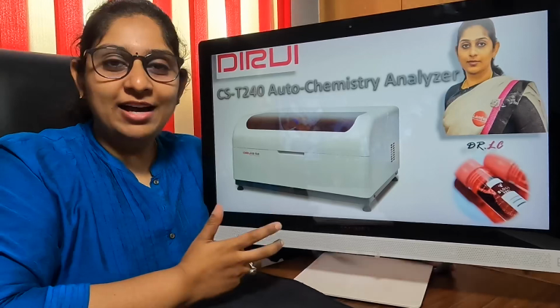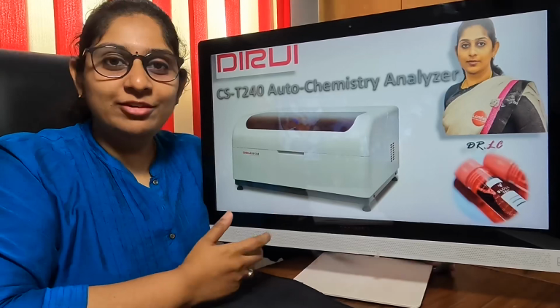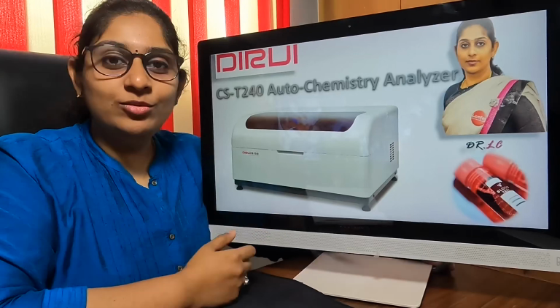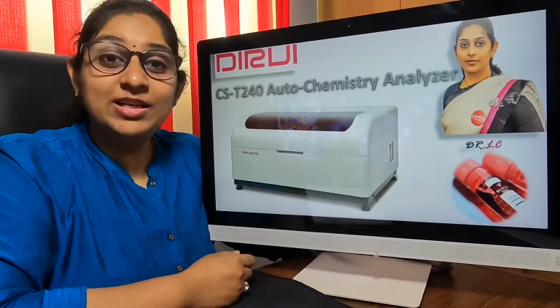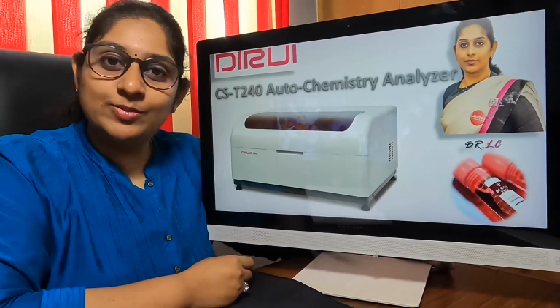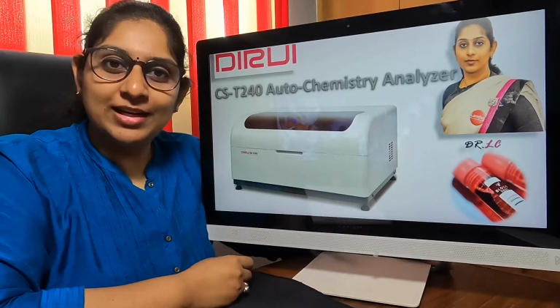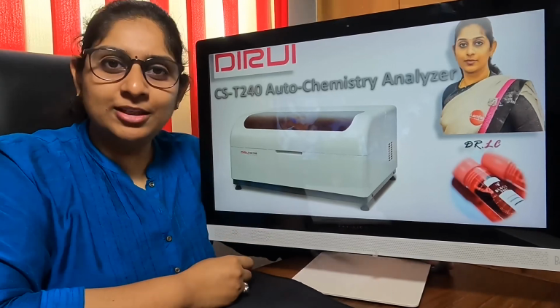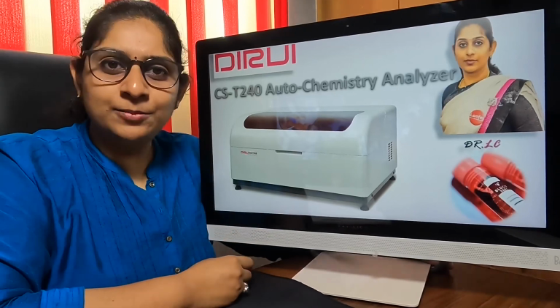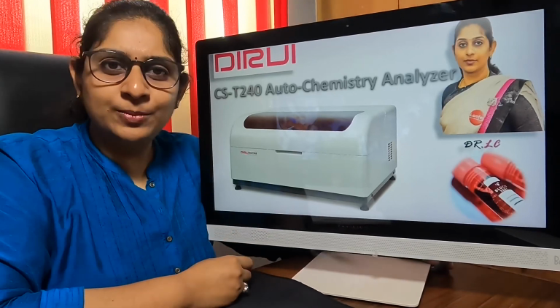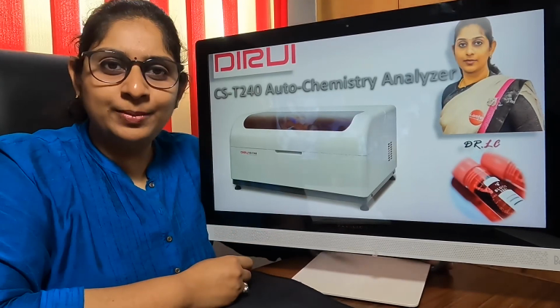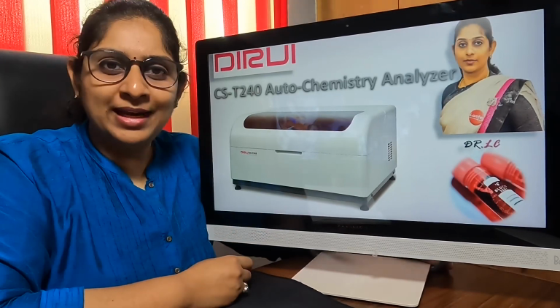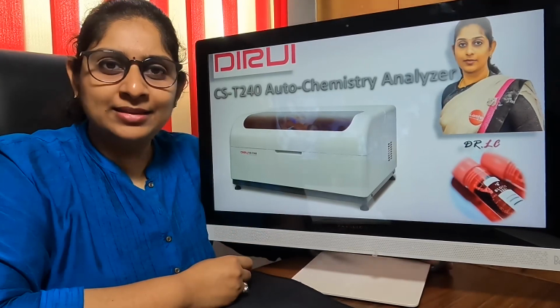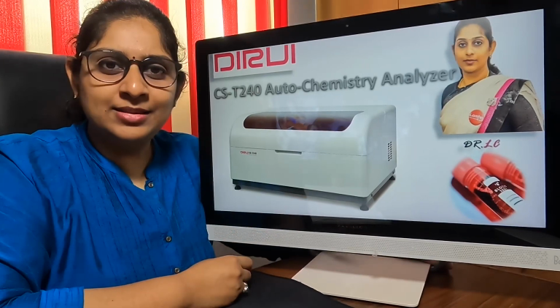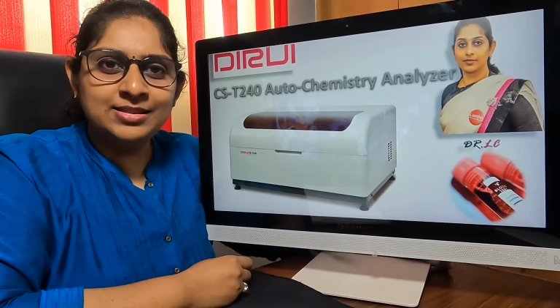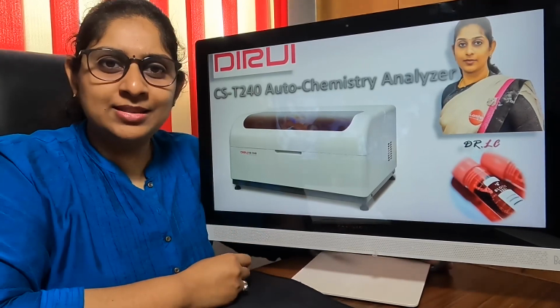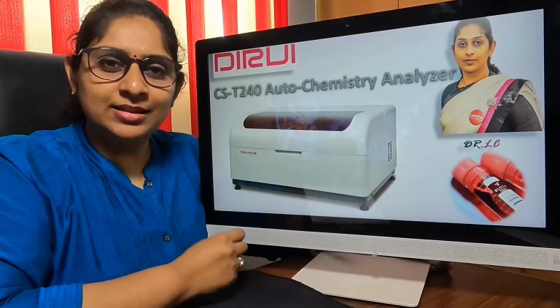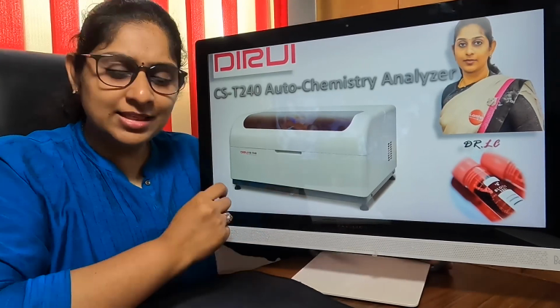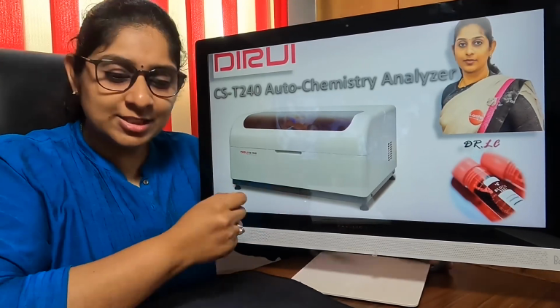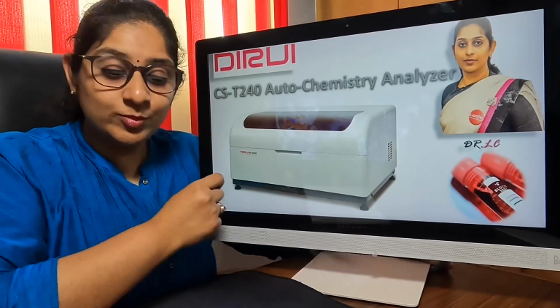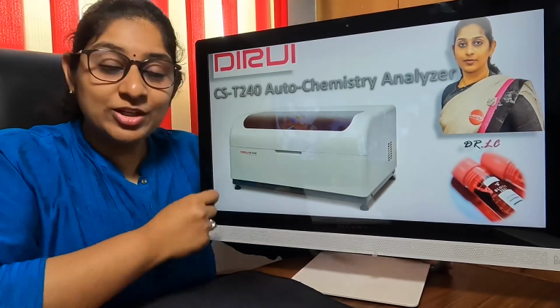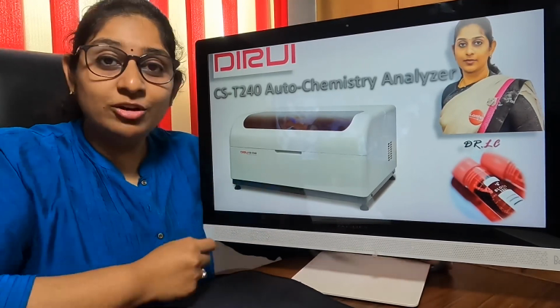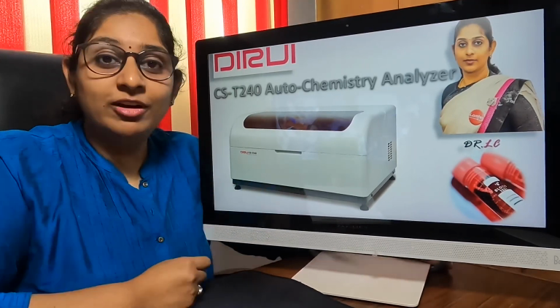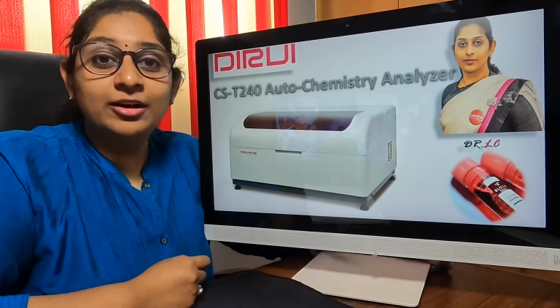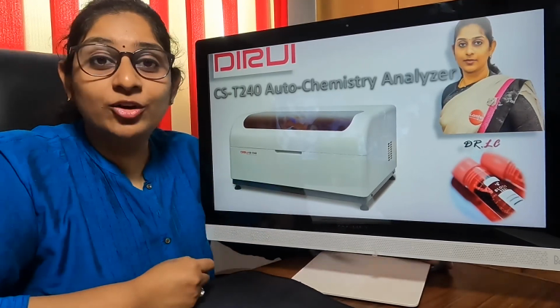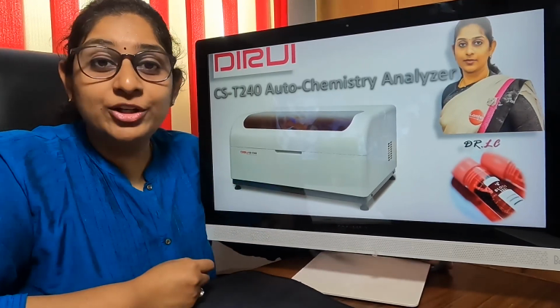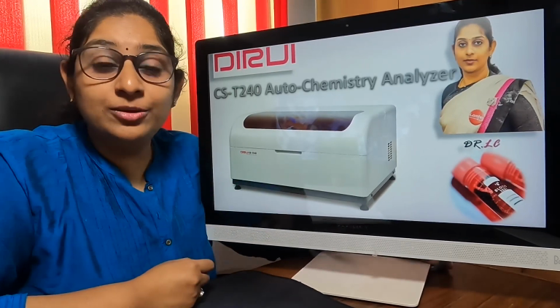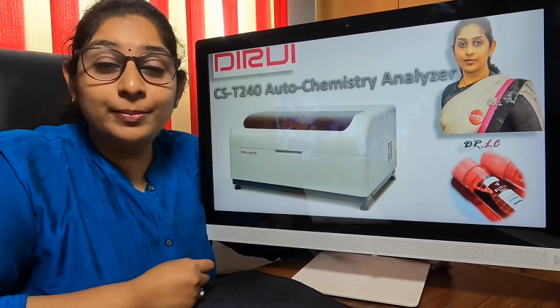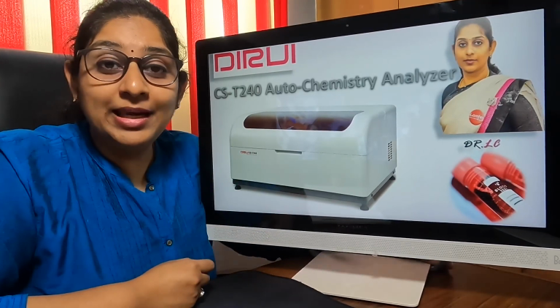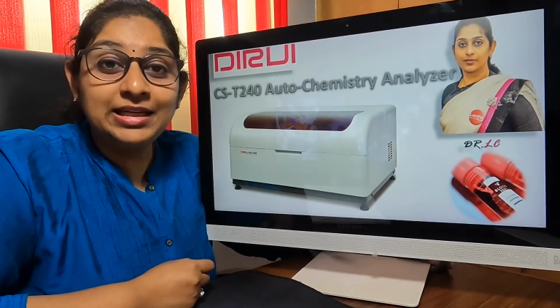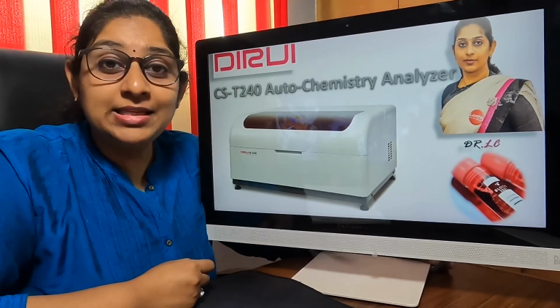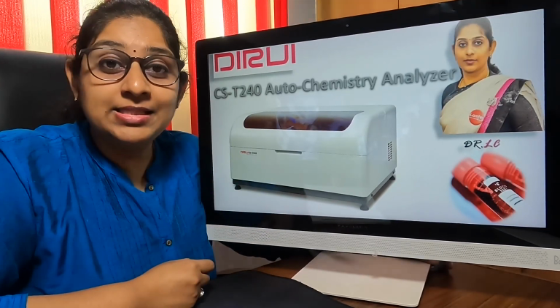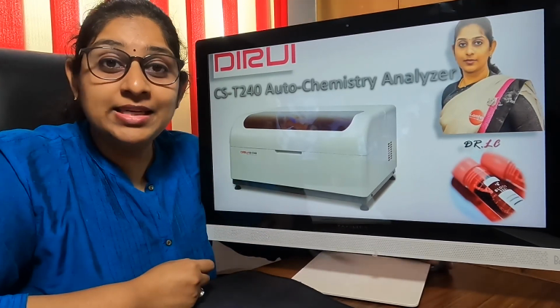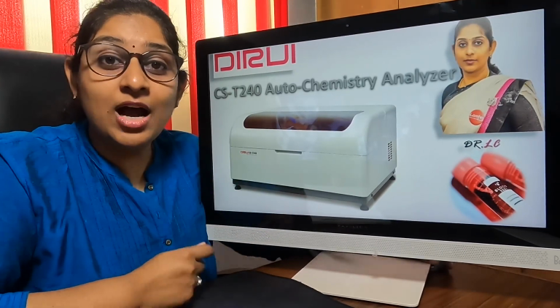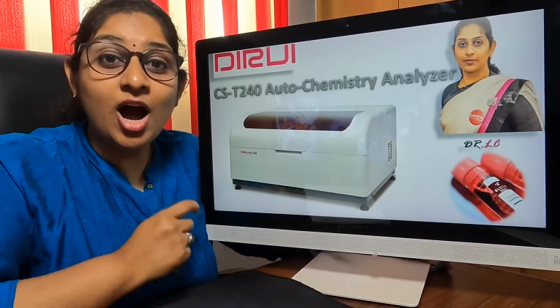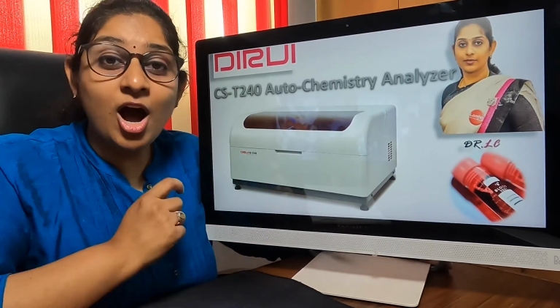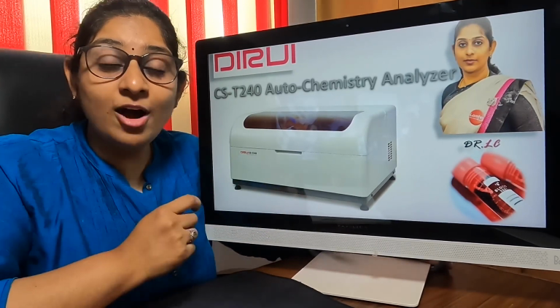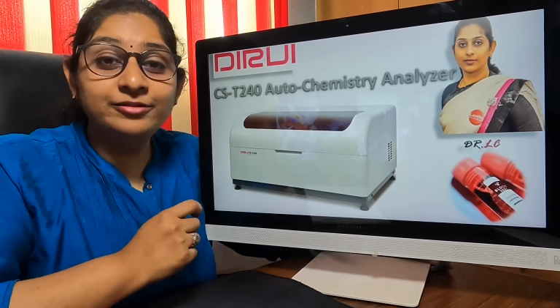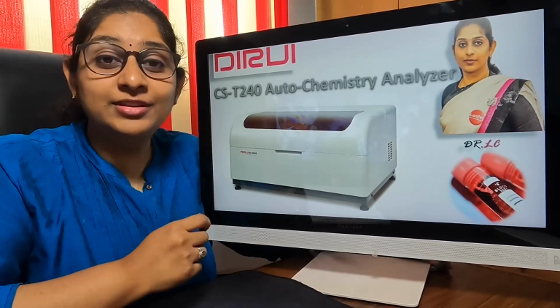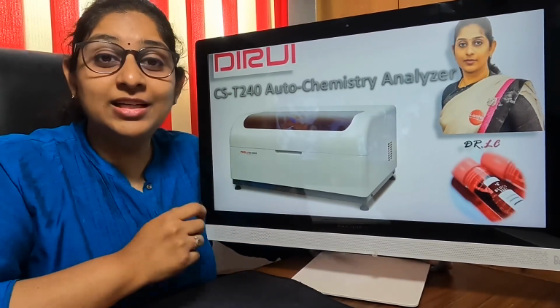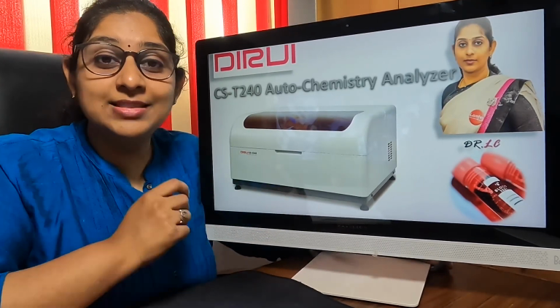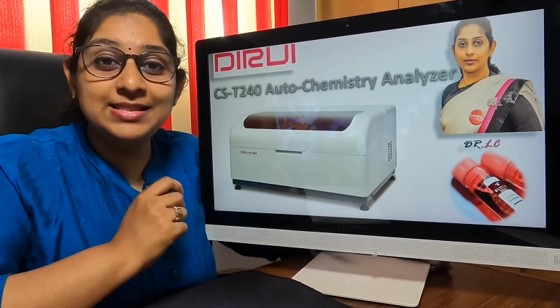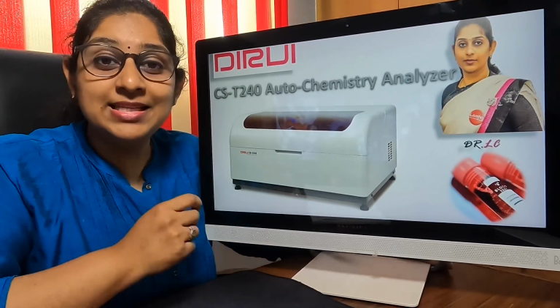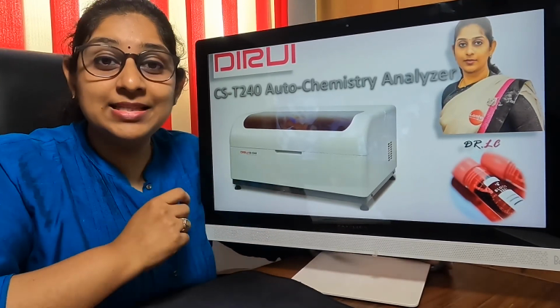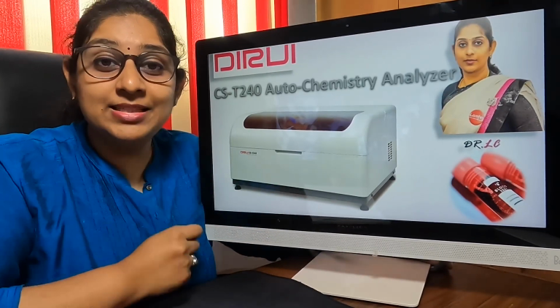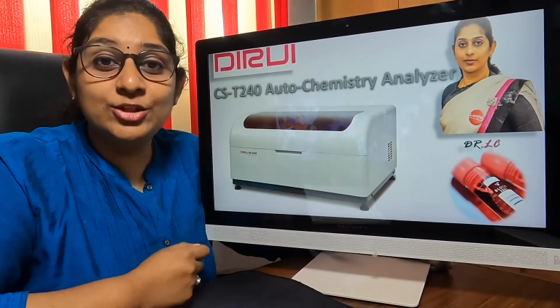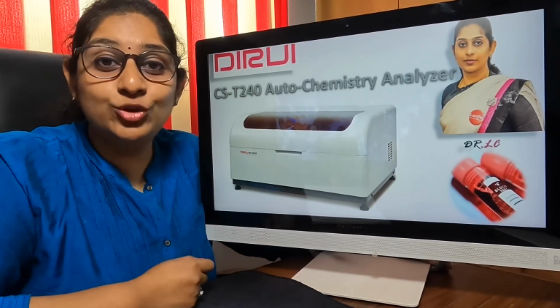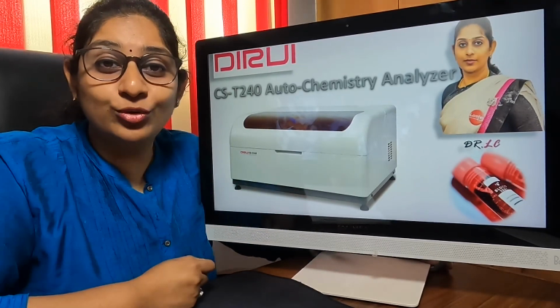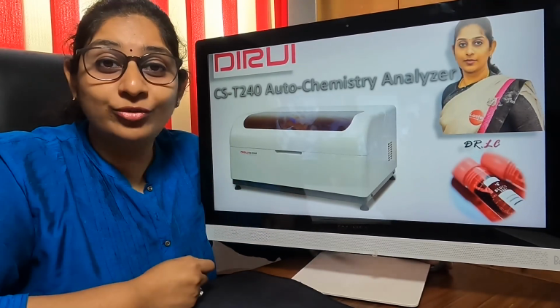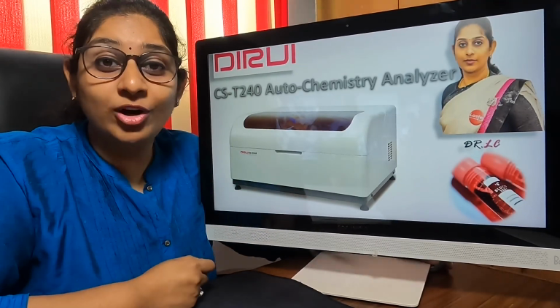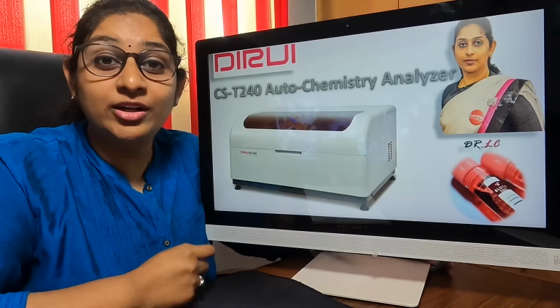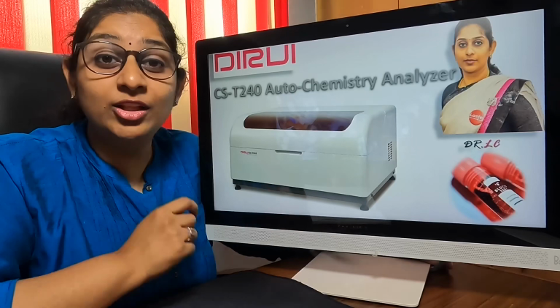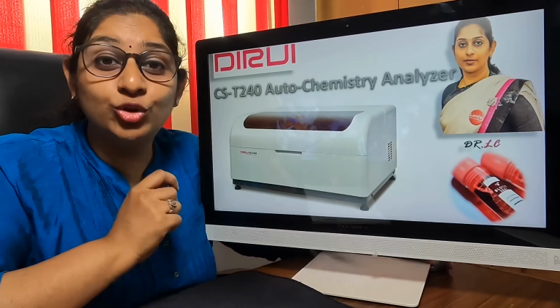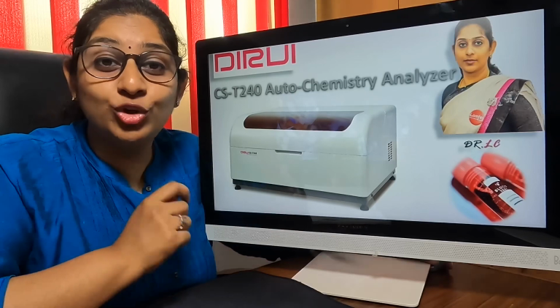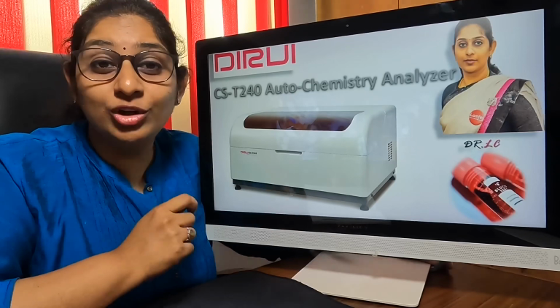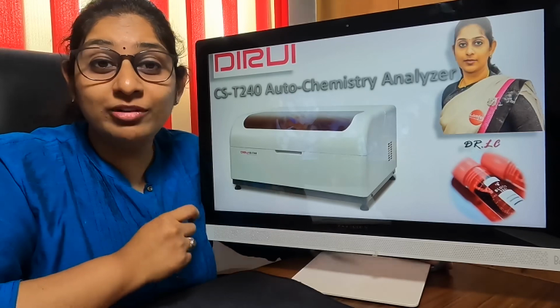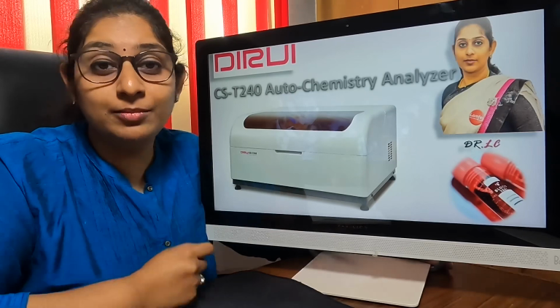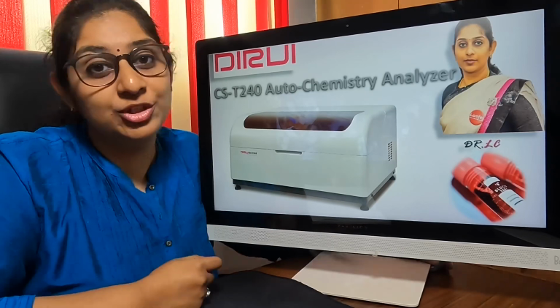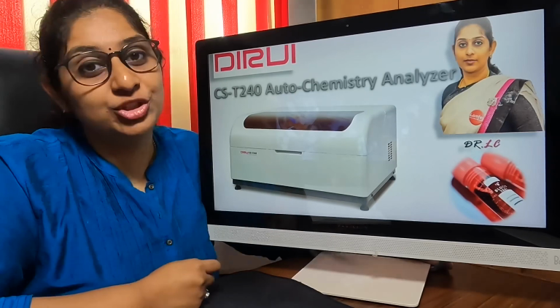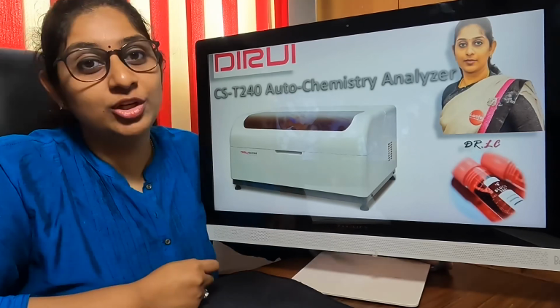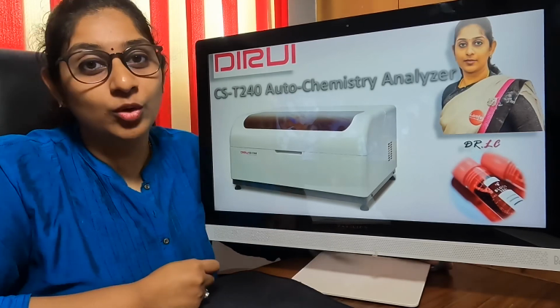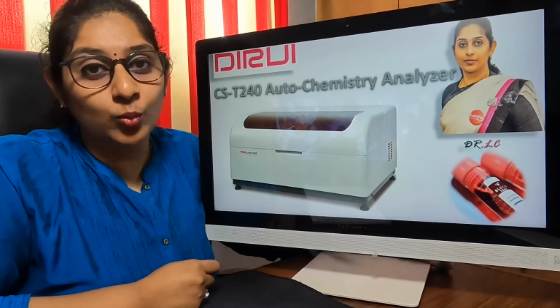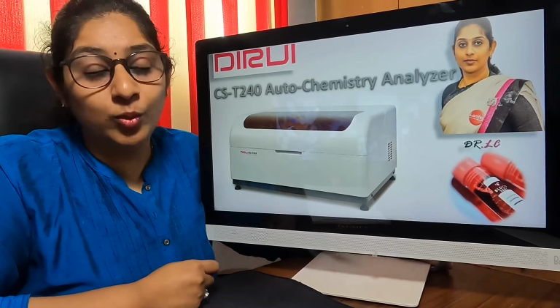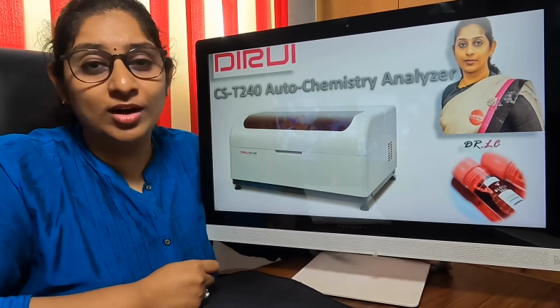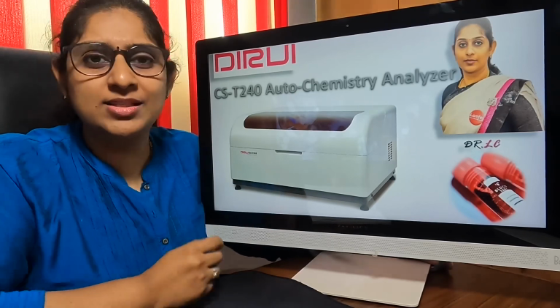Hi viewers, welcome to Blood Test. In this video we are going to mainly see how the CST240 Duravi machine works.